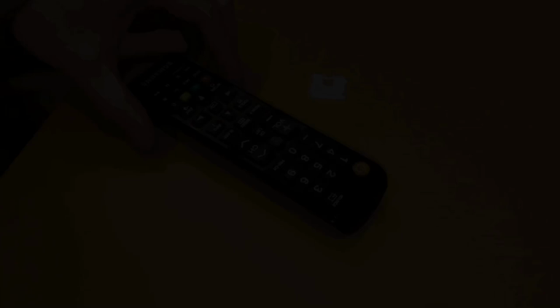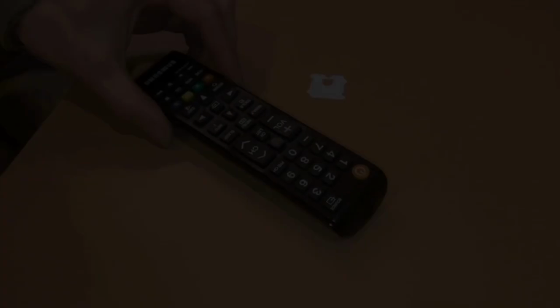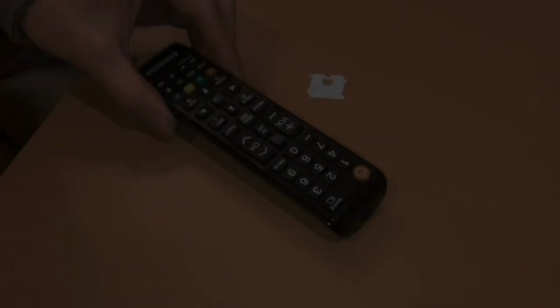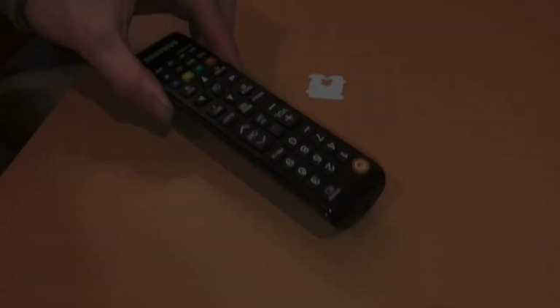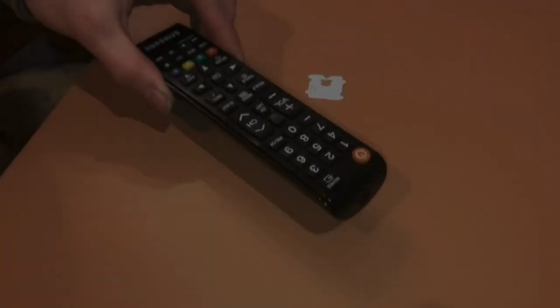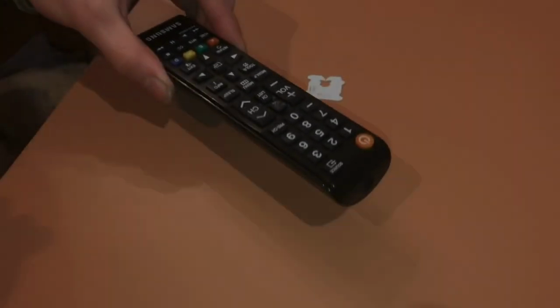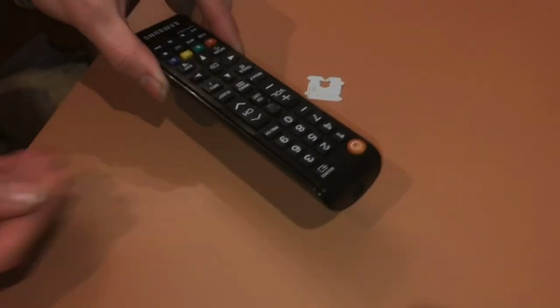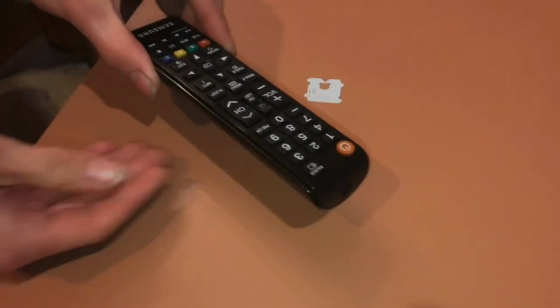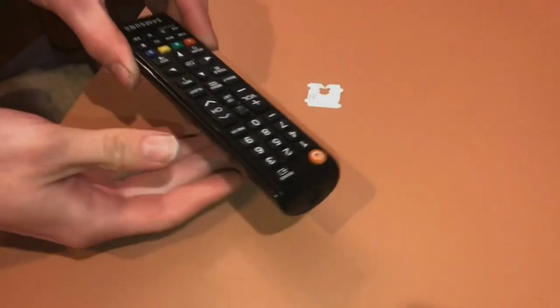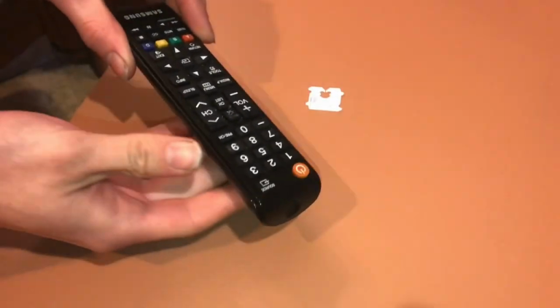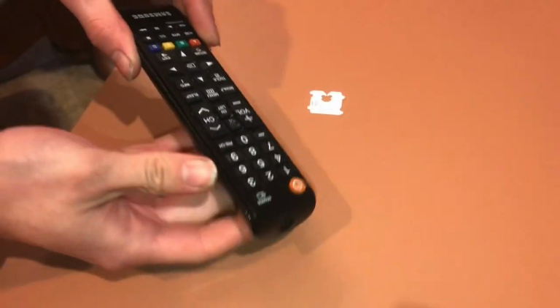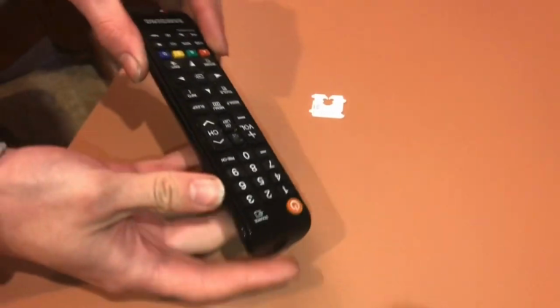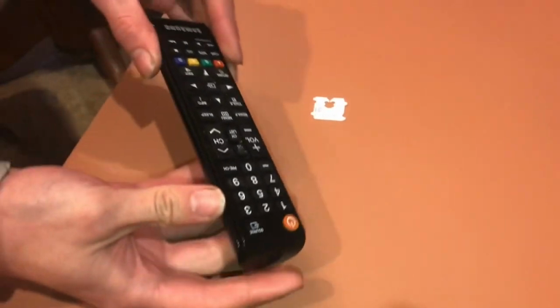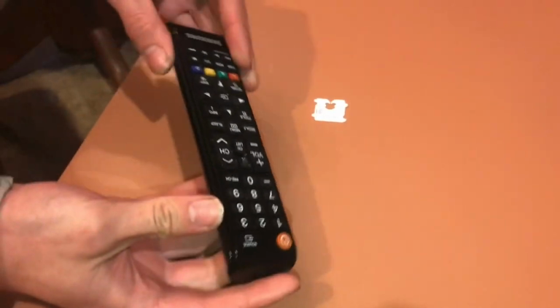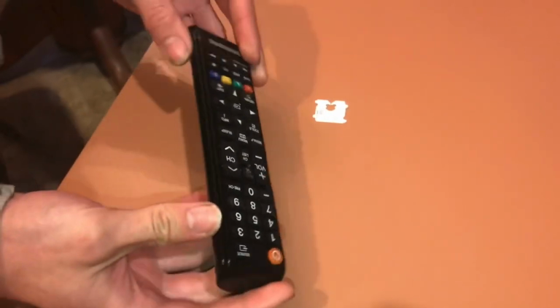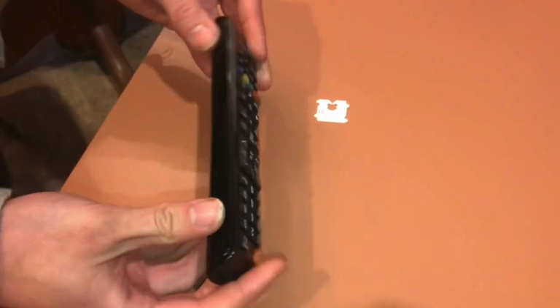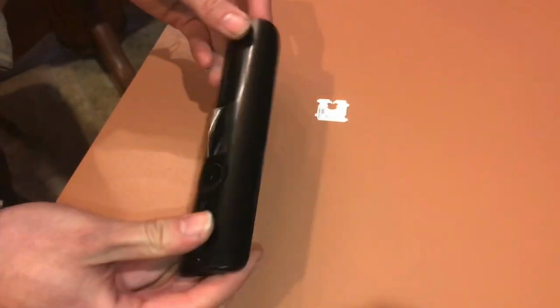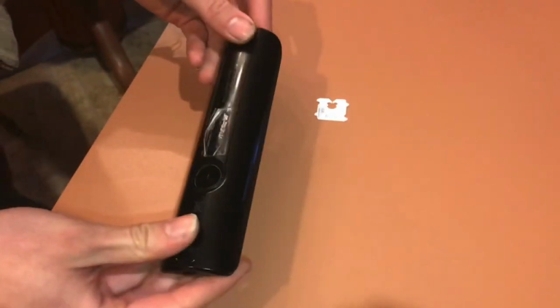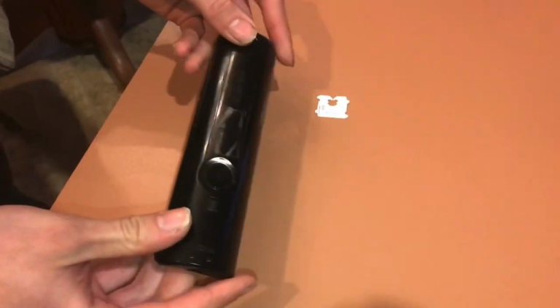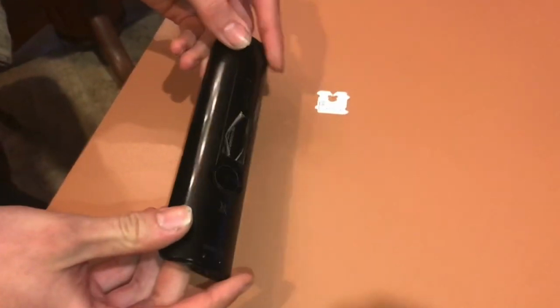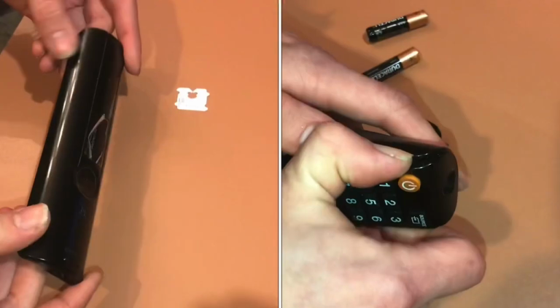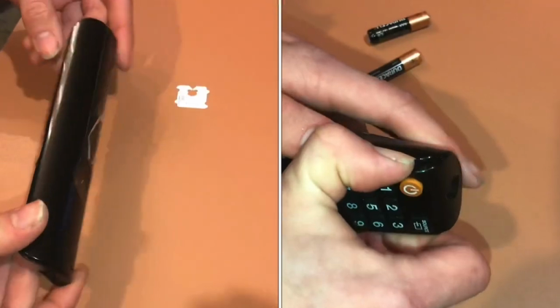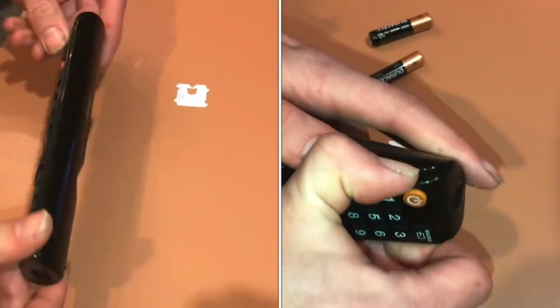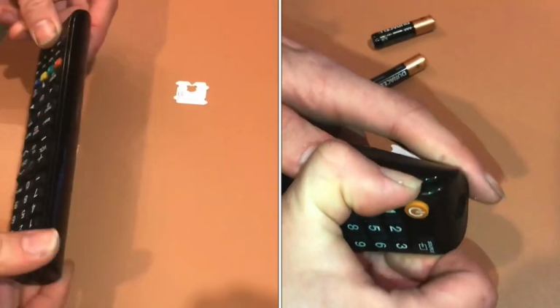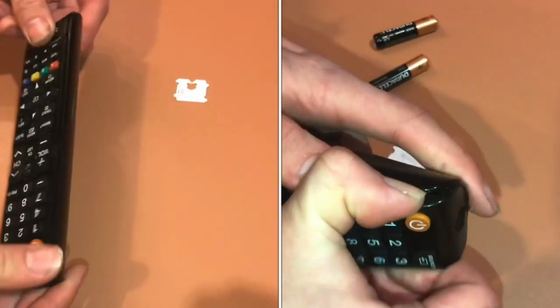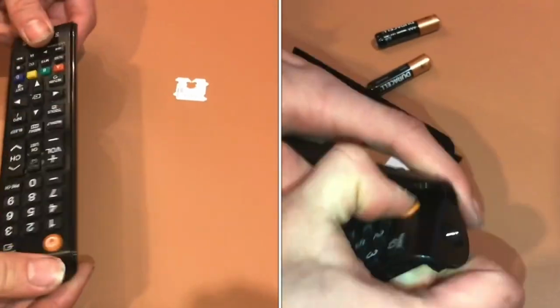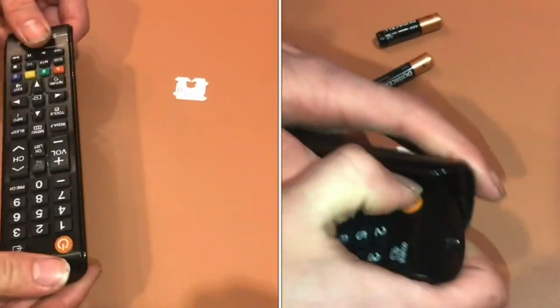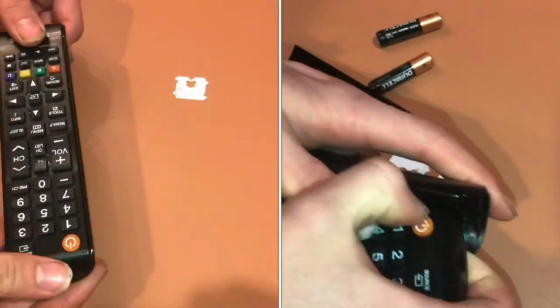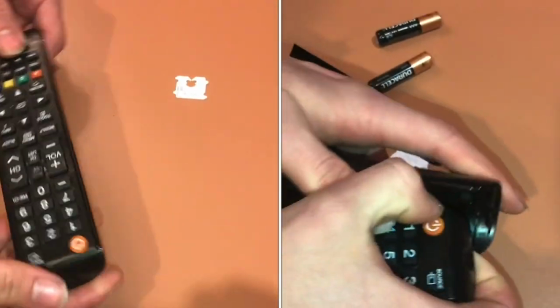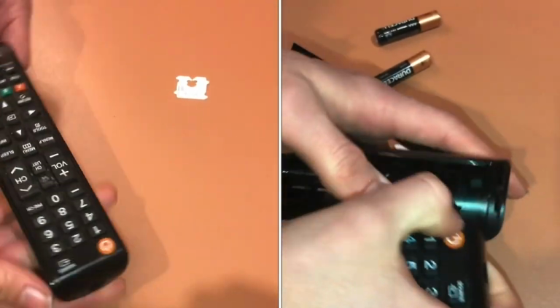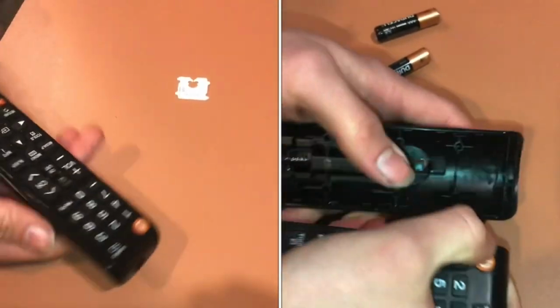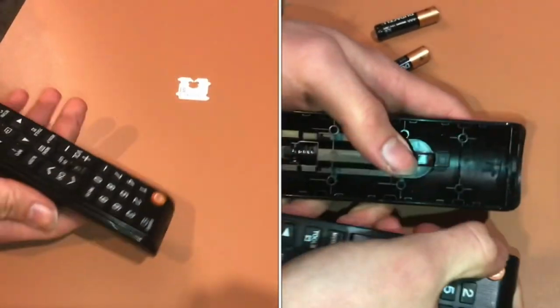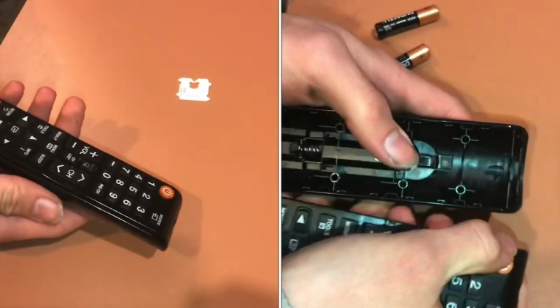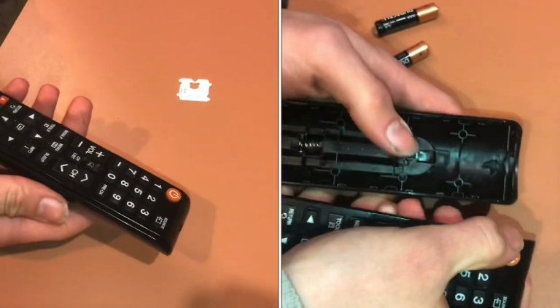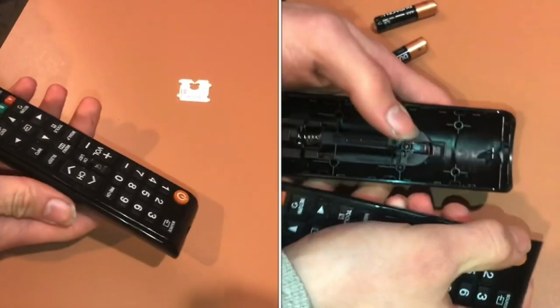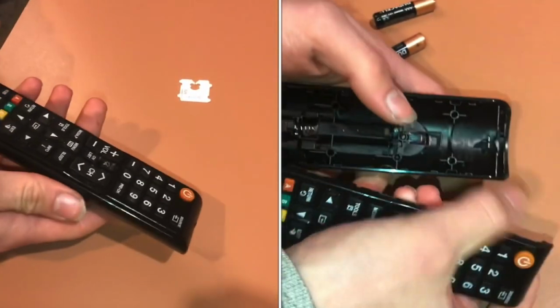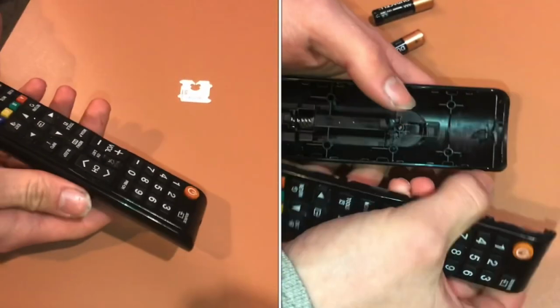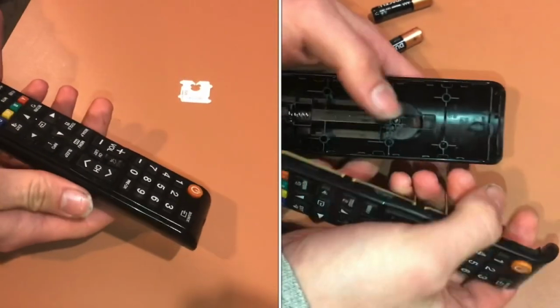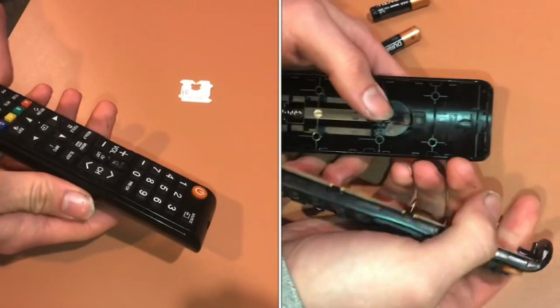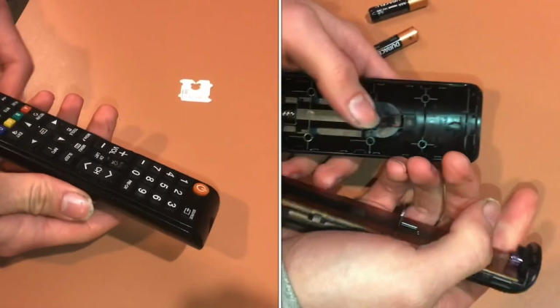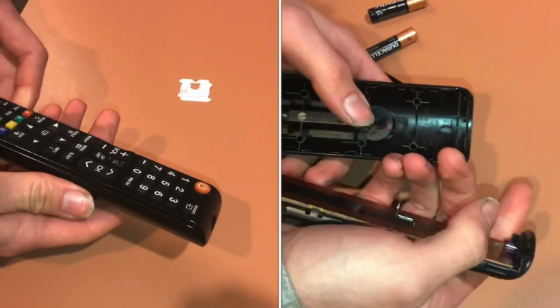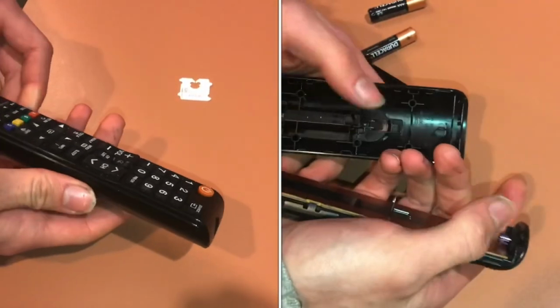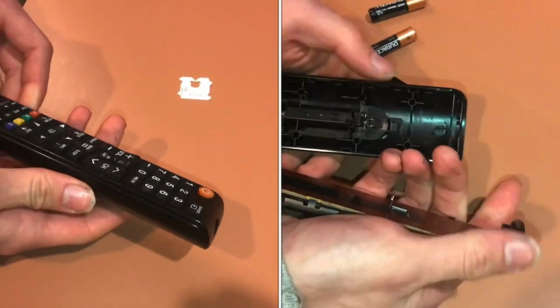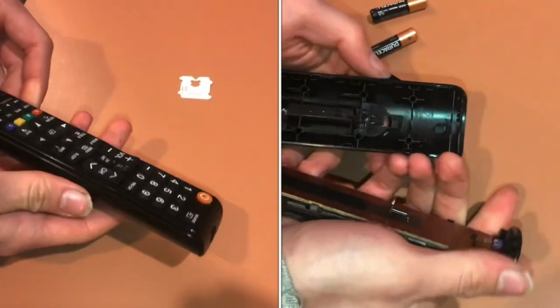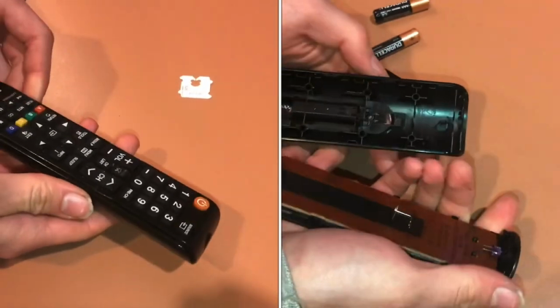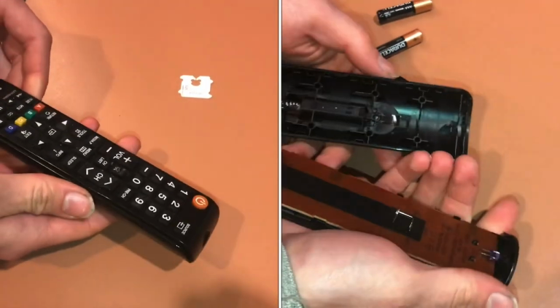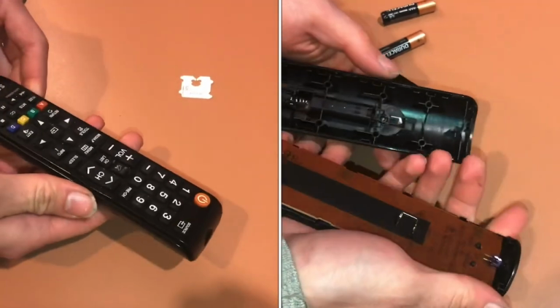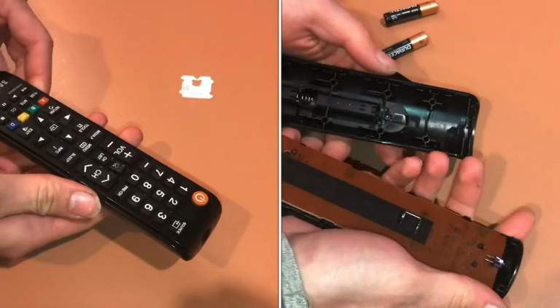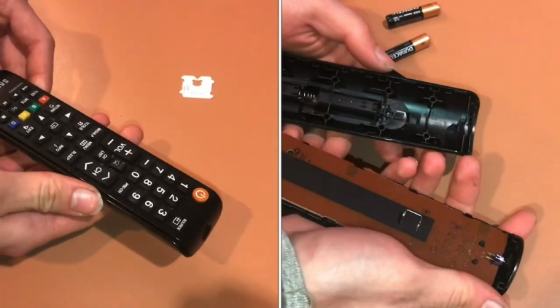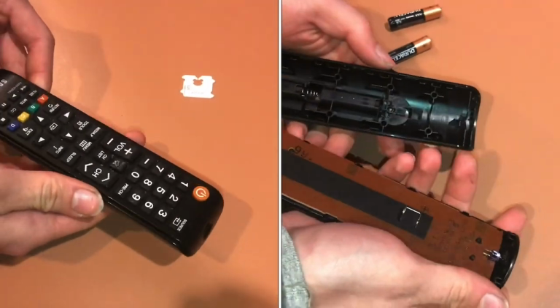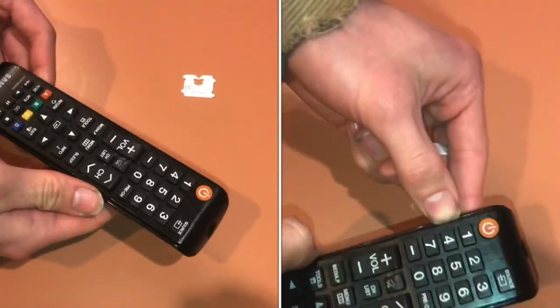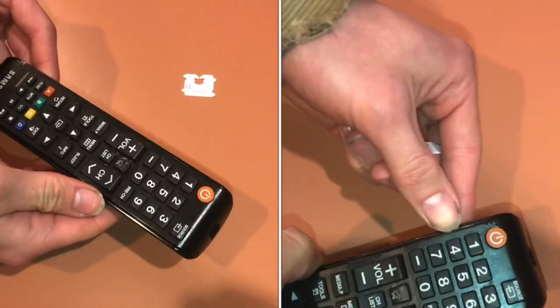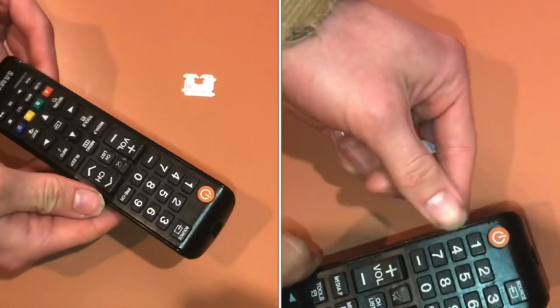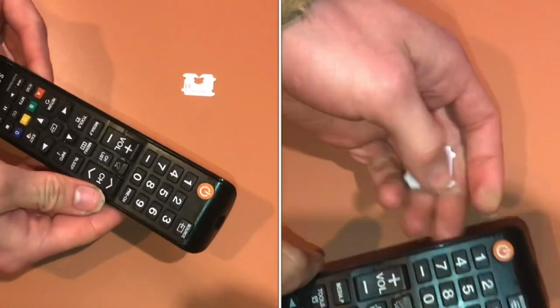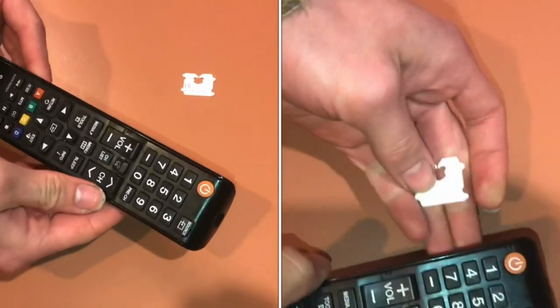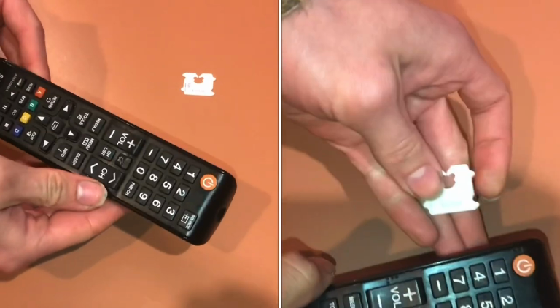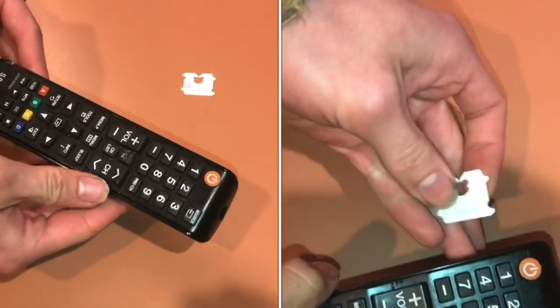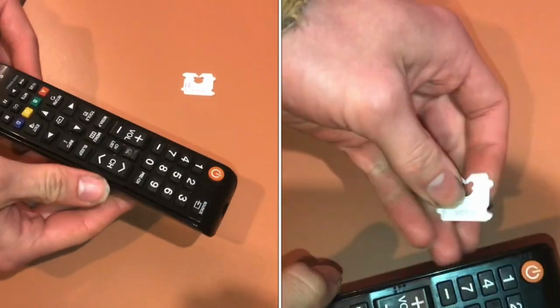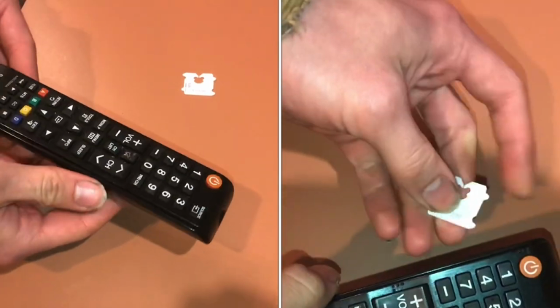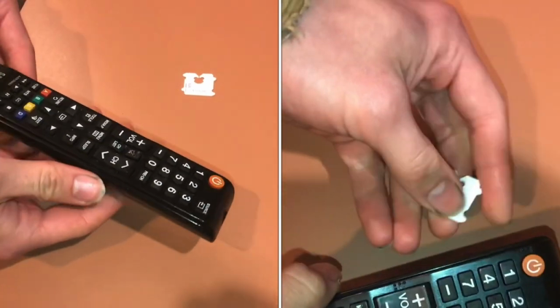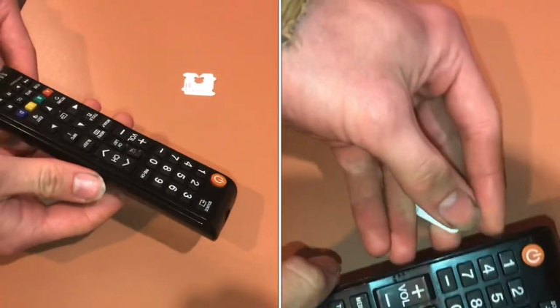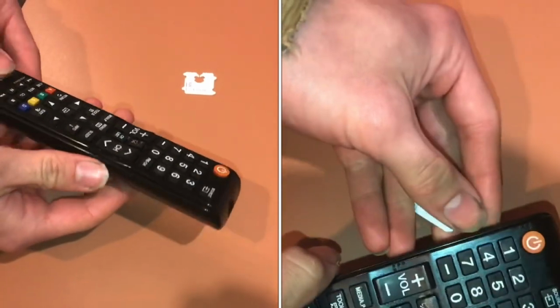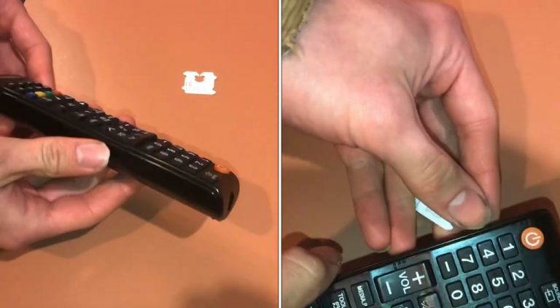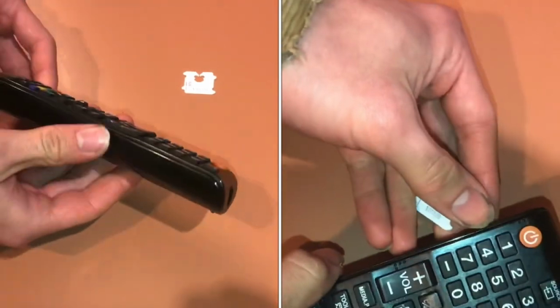I'm going to show you how to pull apart a TV remote. These days, they don't use screws very often to hold things together.